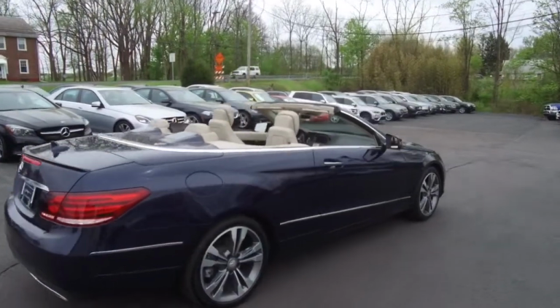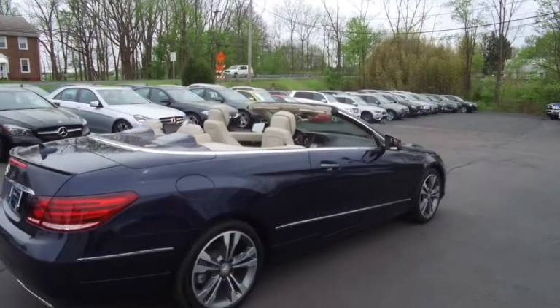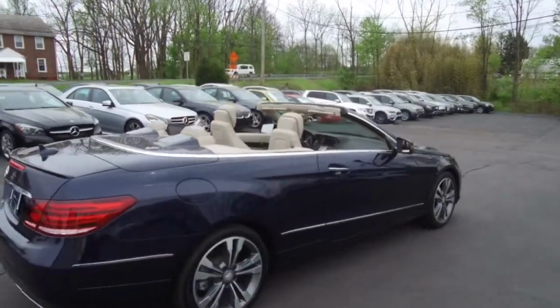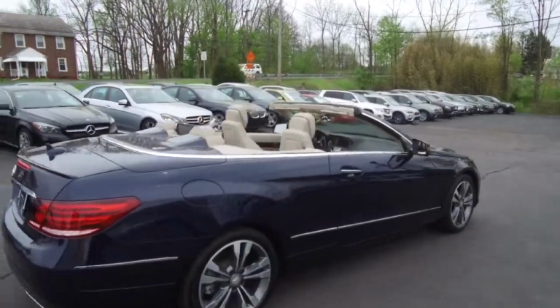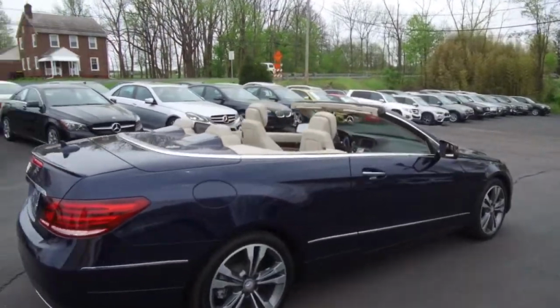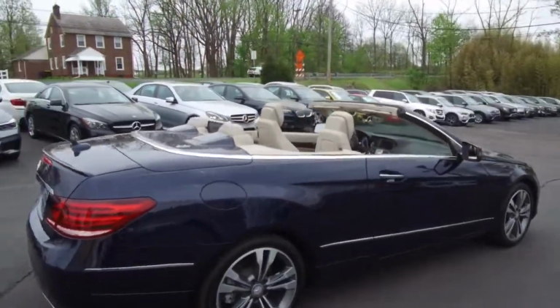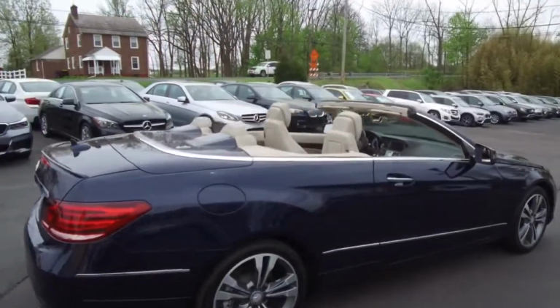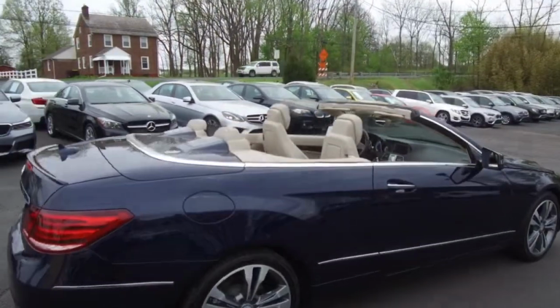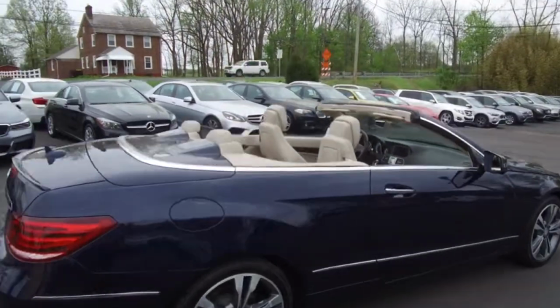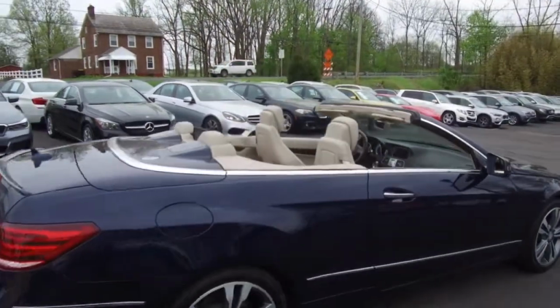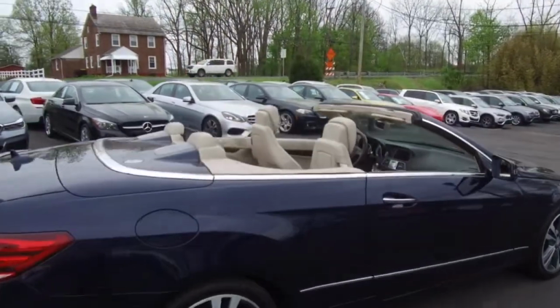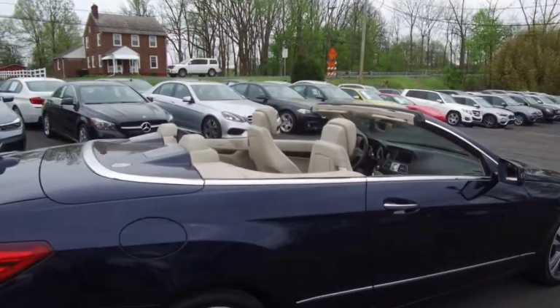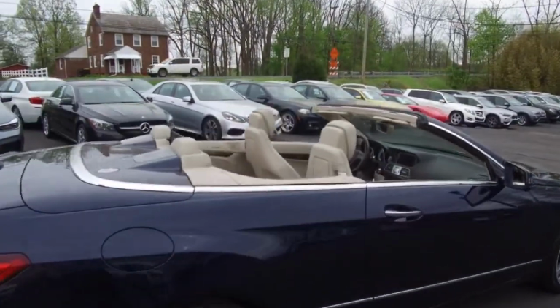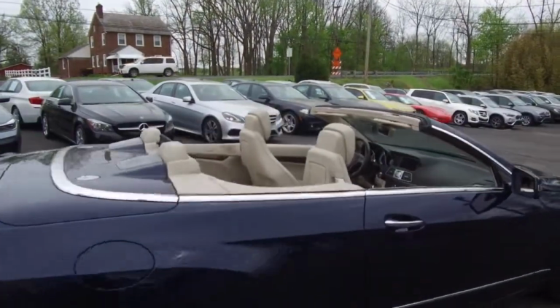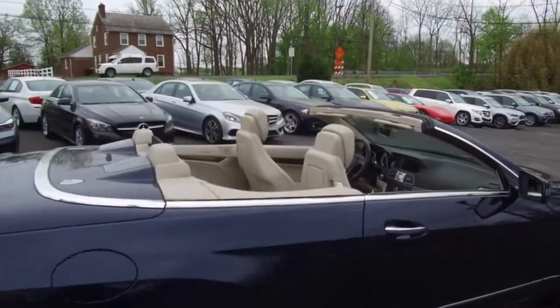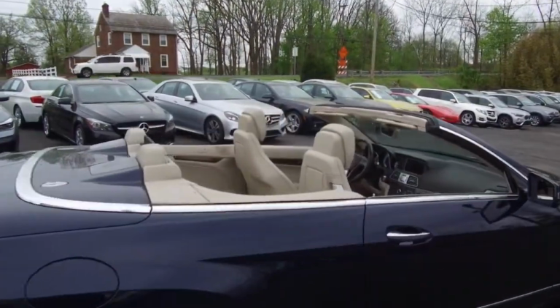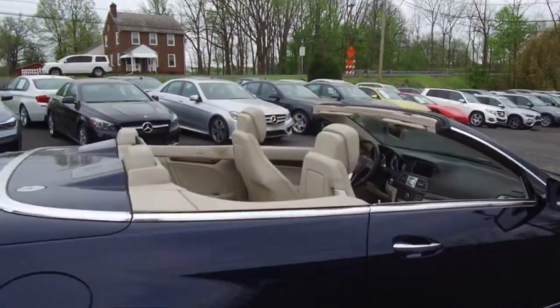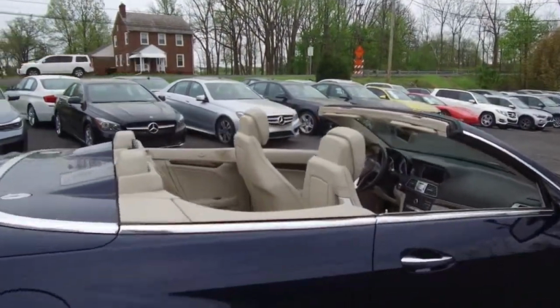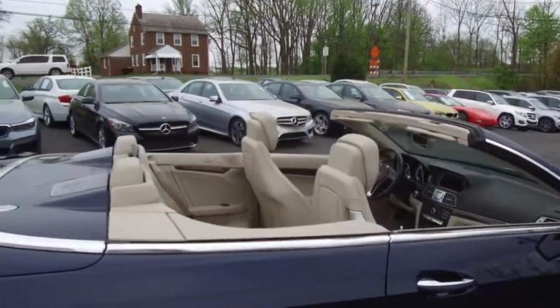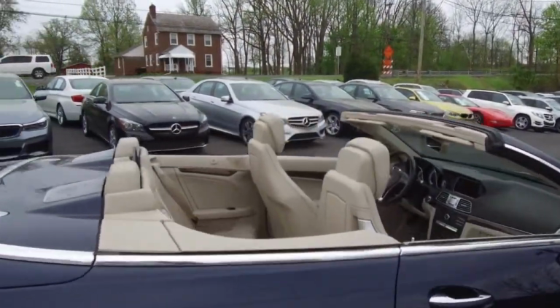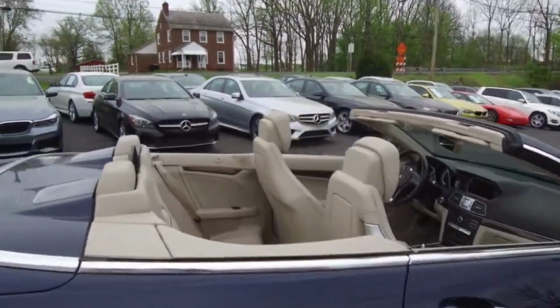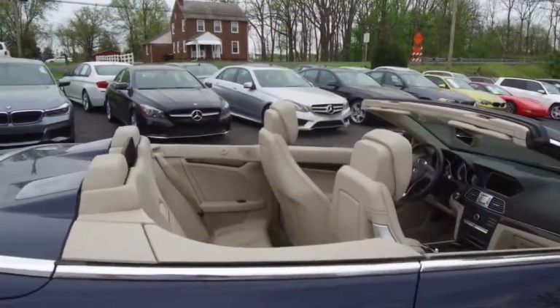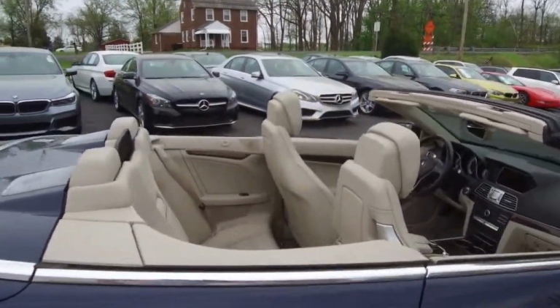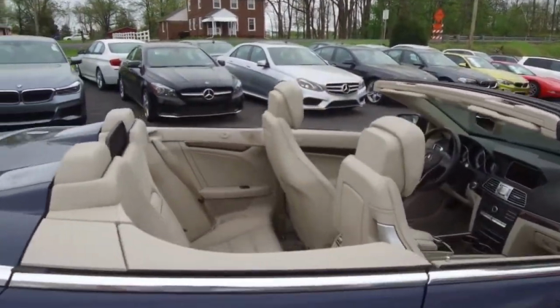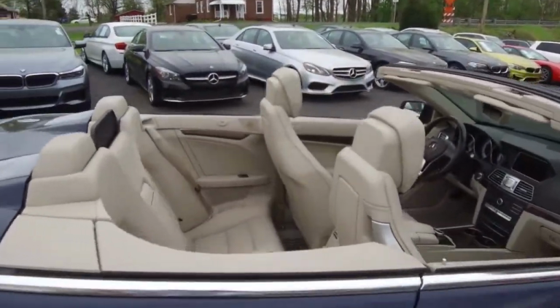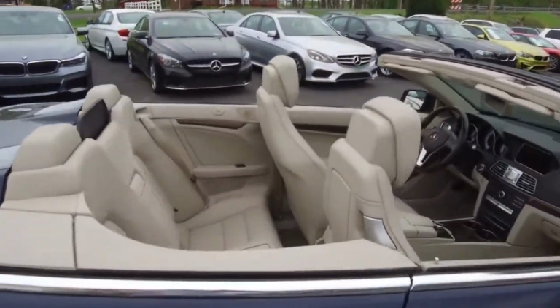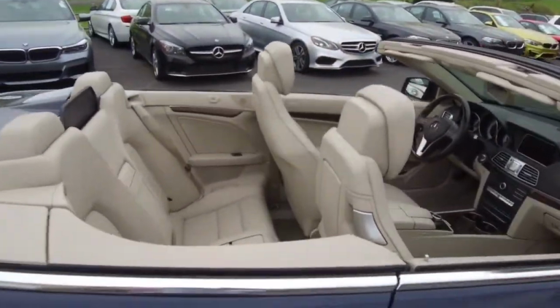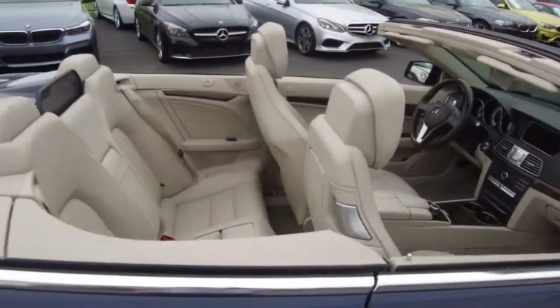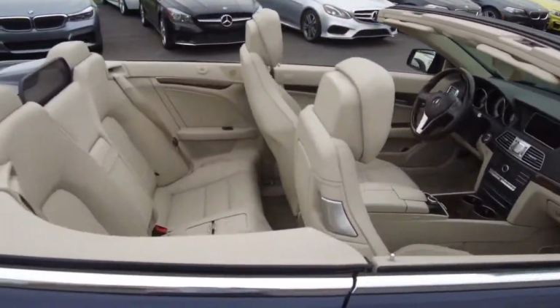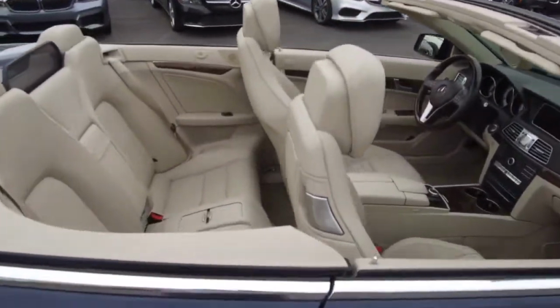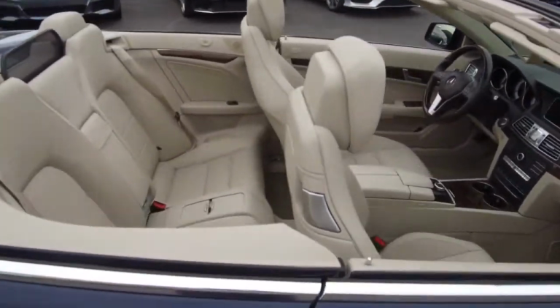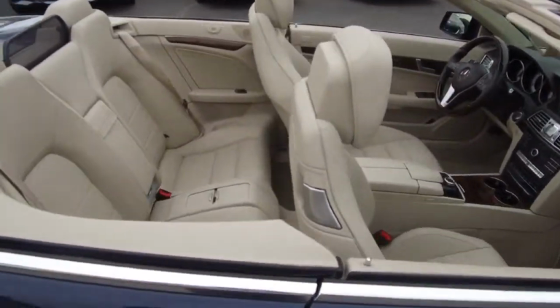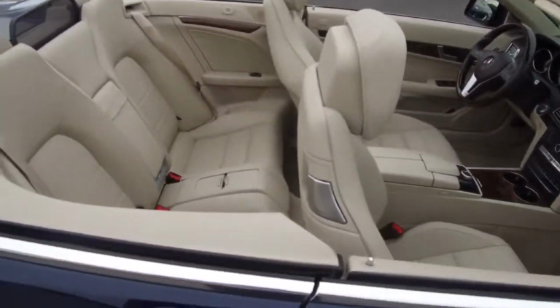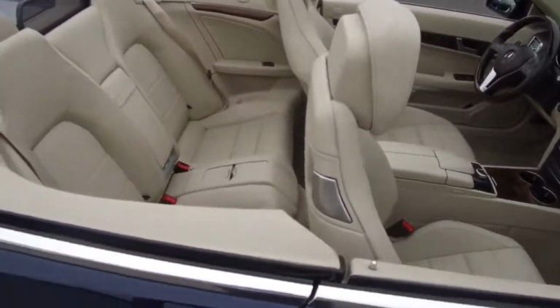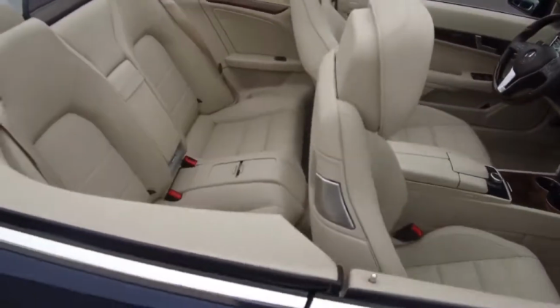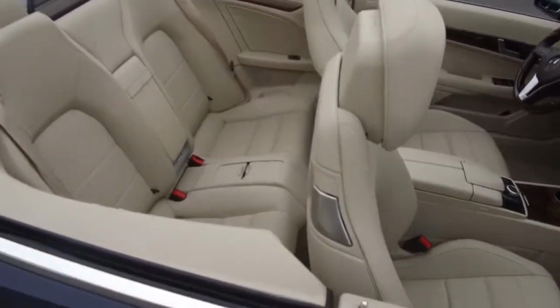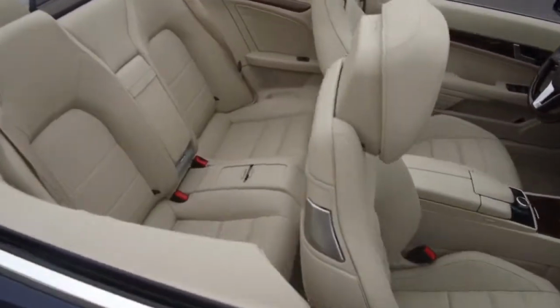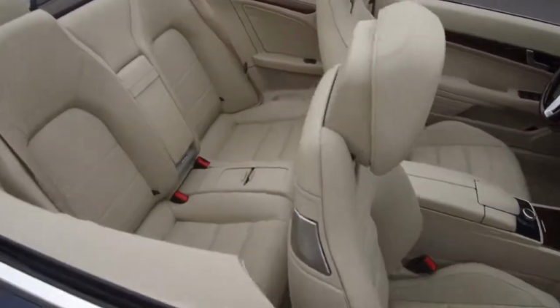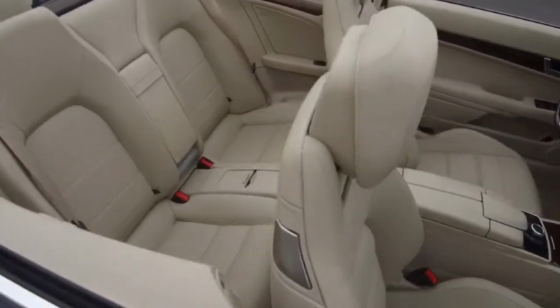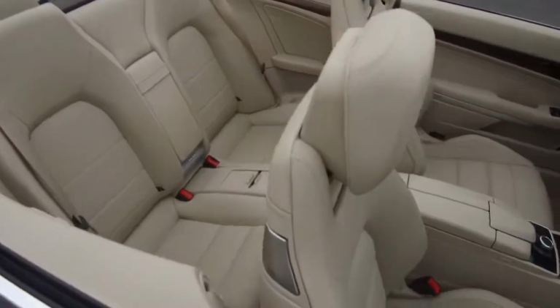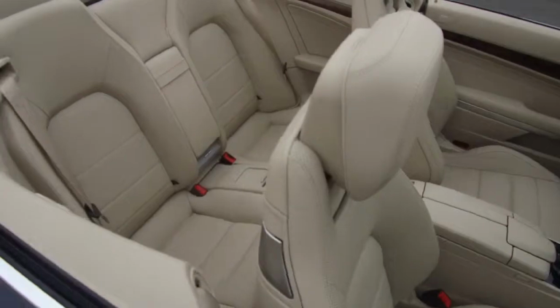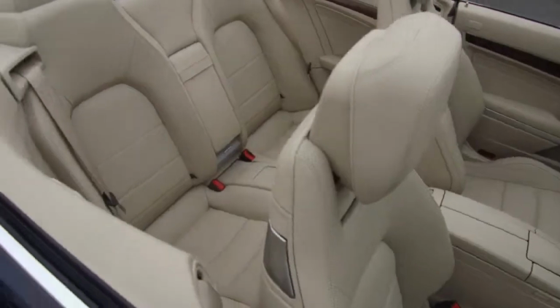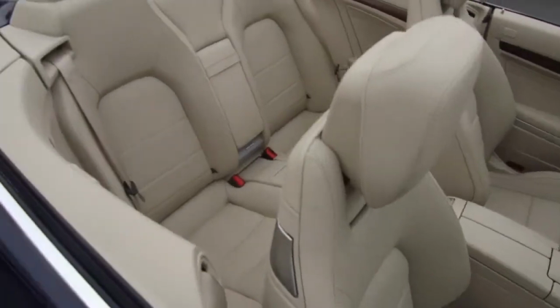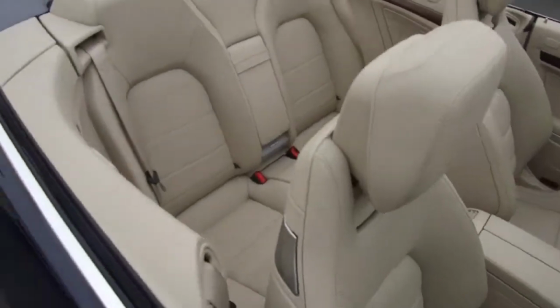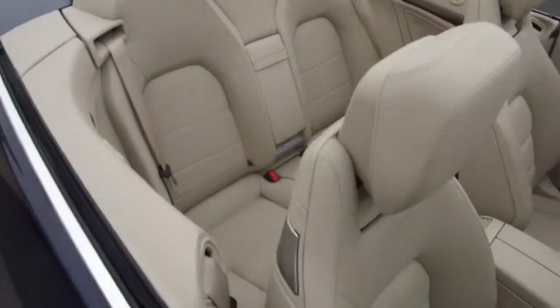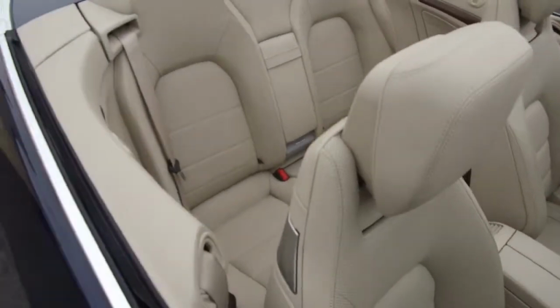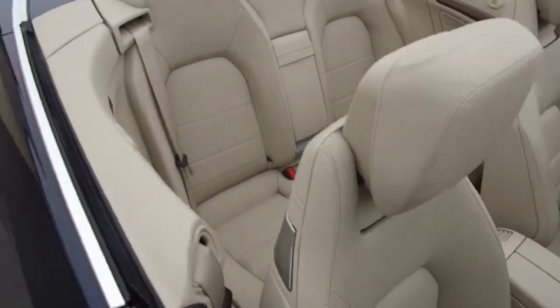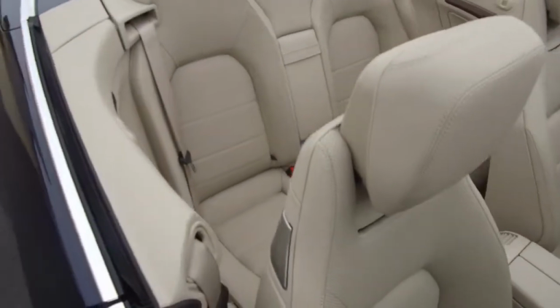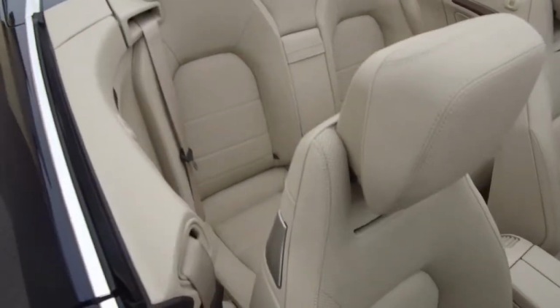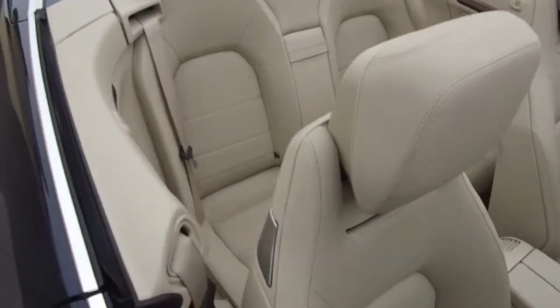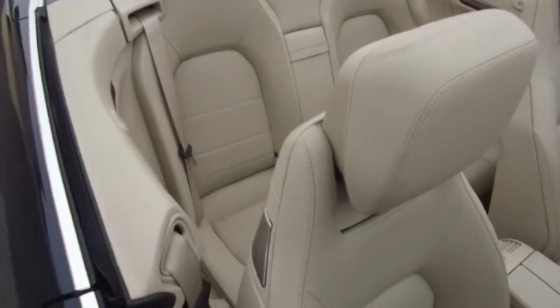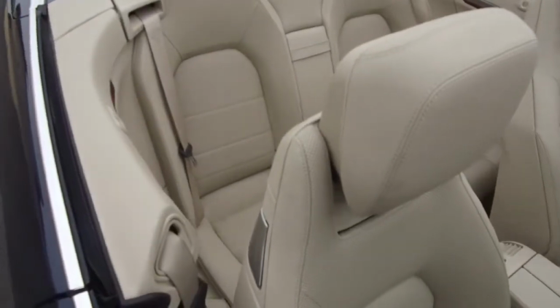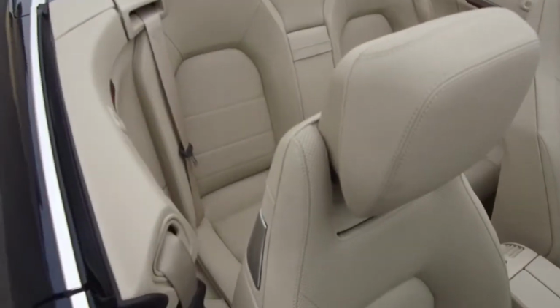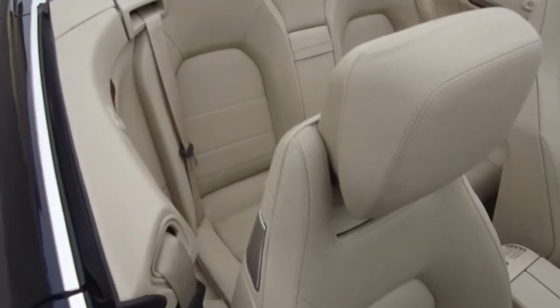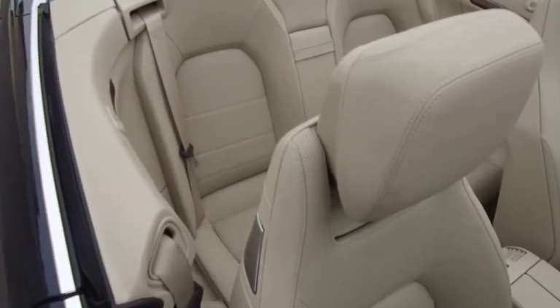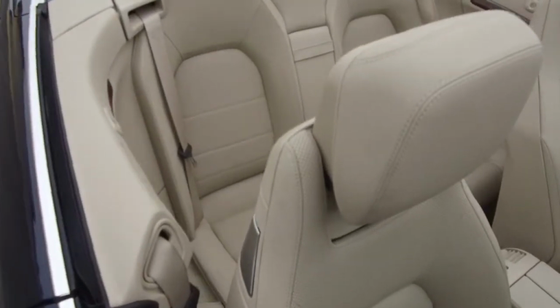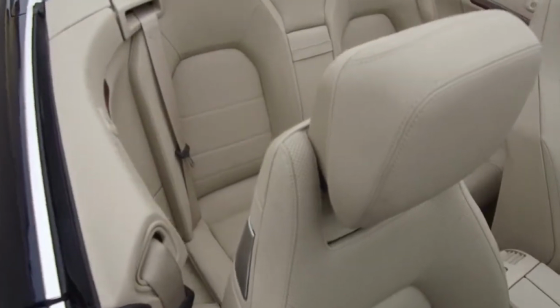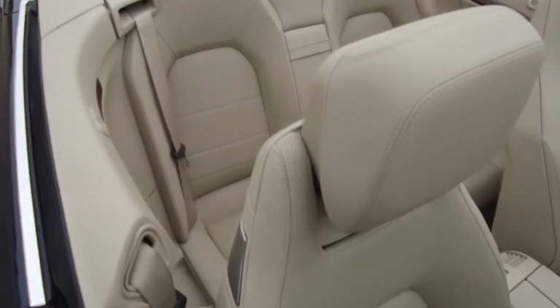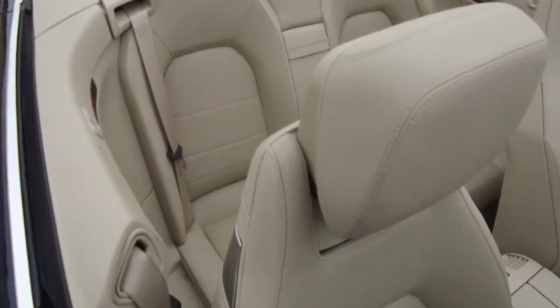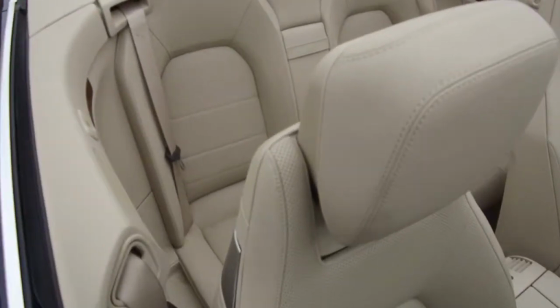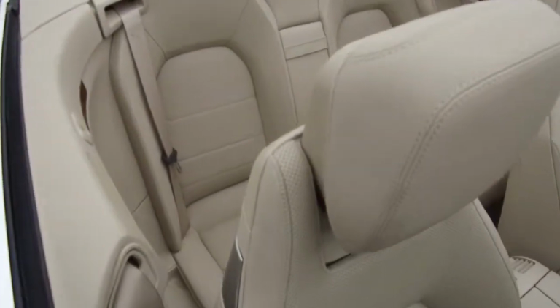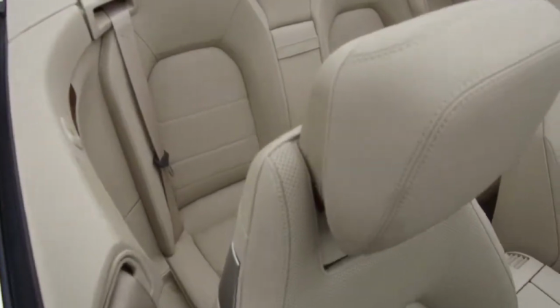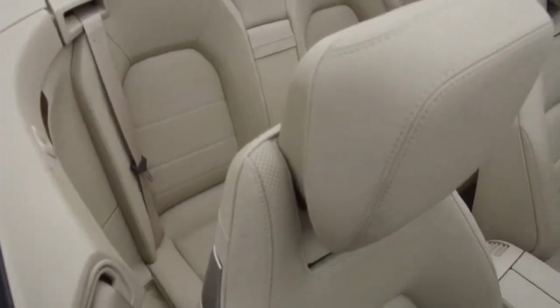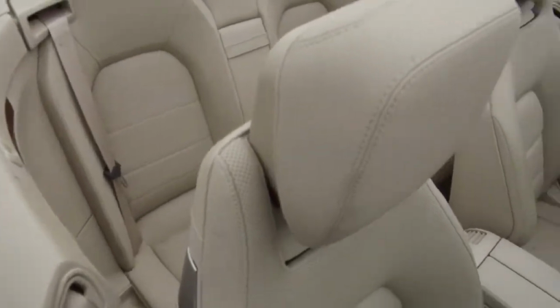We'll take a quick peek at the interior — dark wood trim throughout.